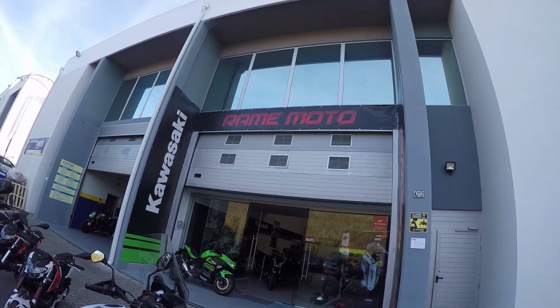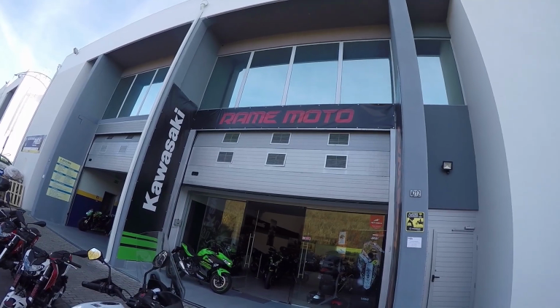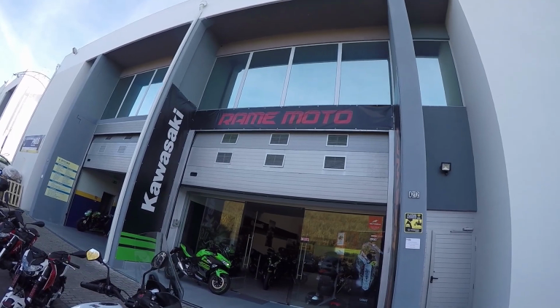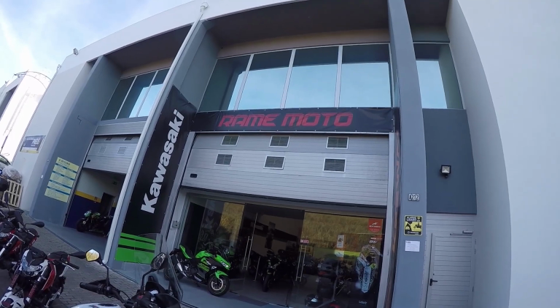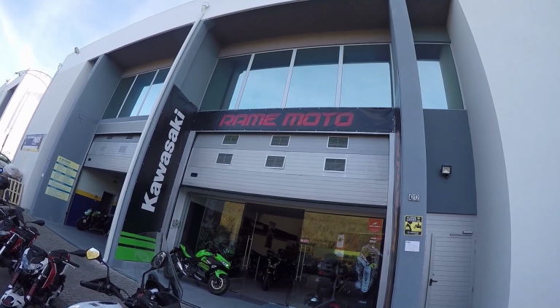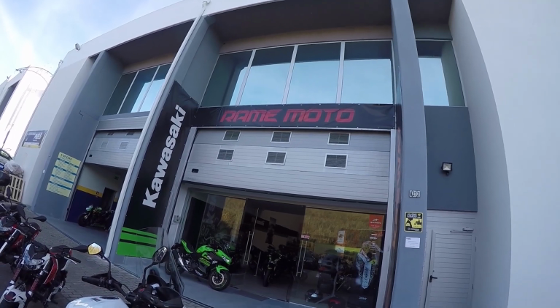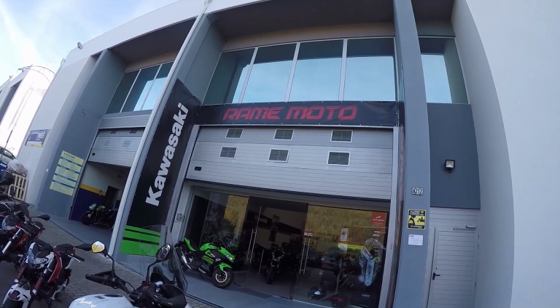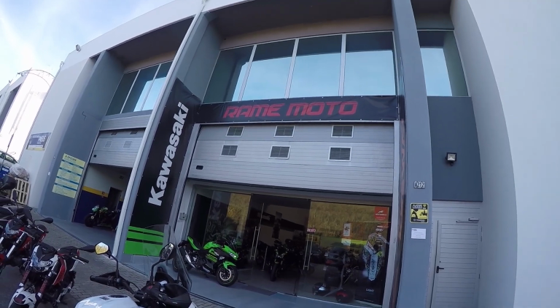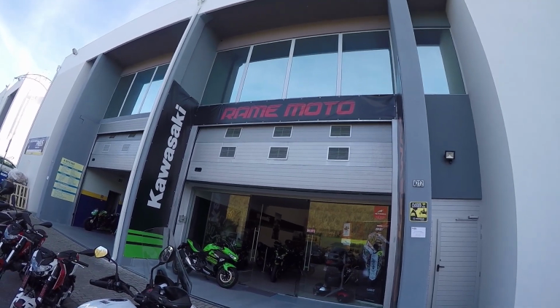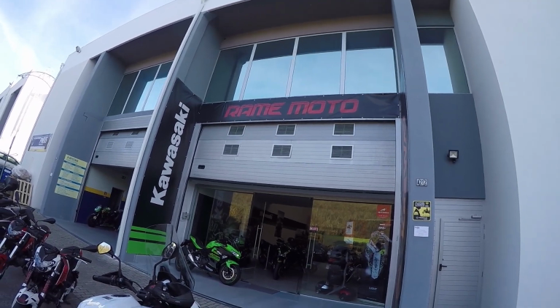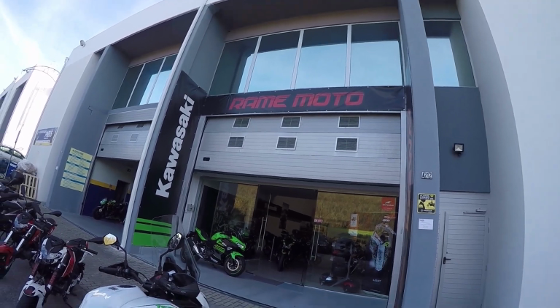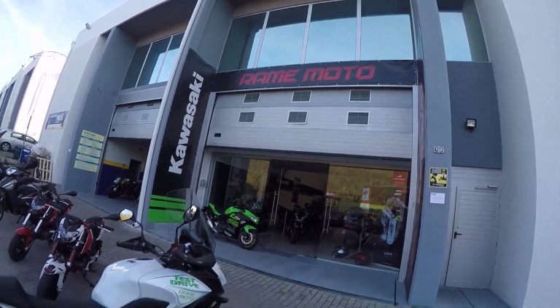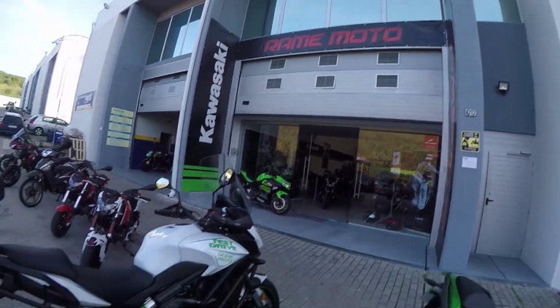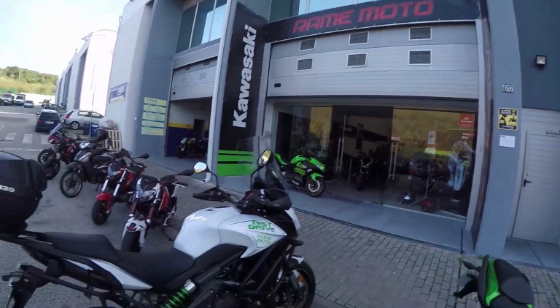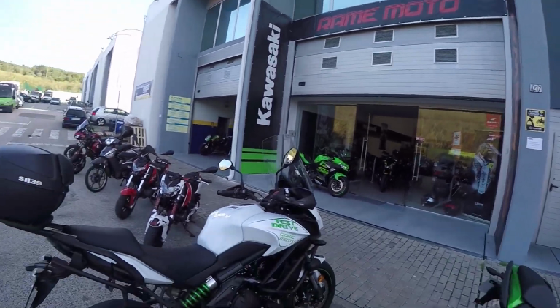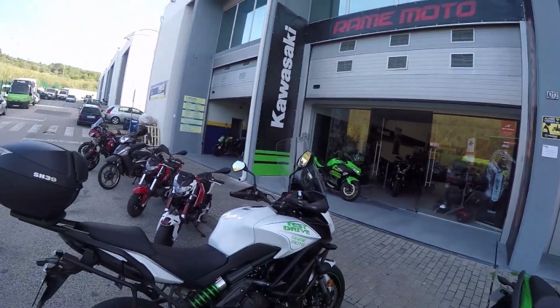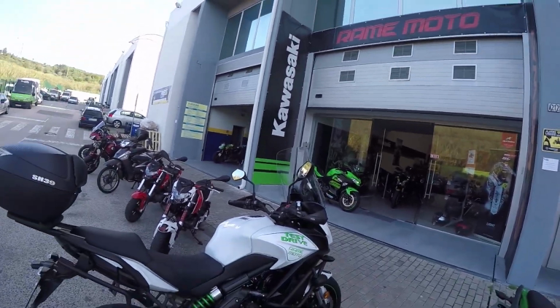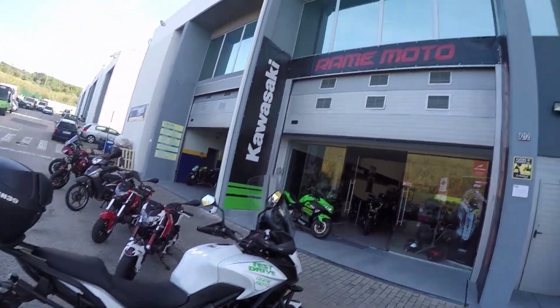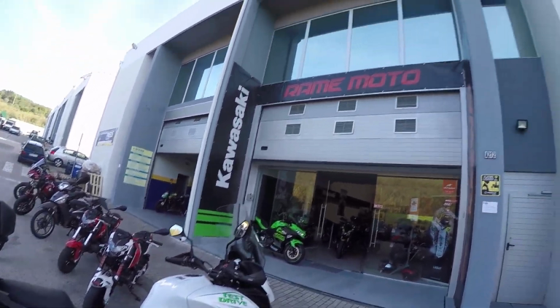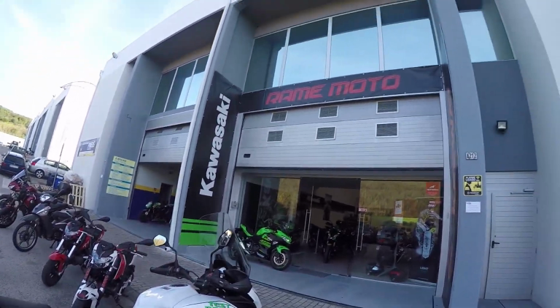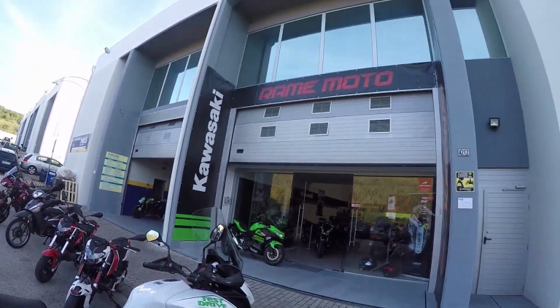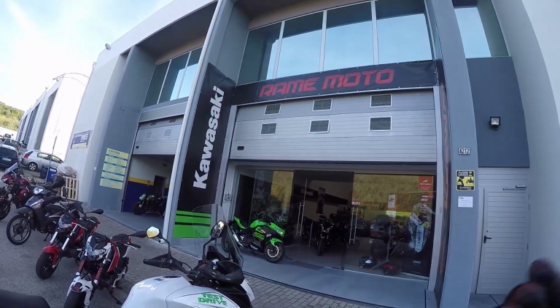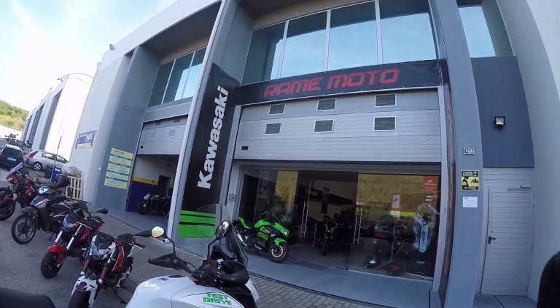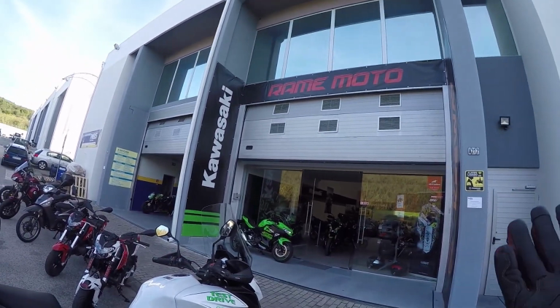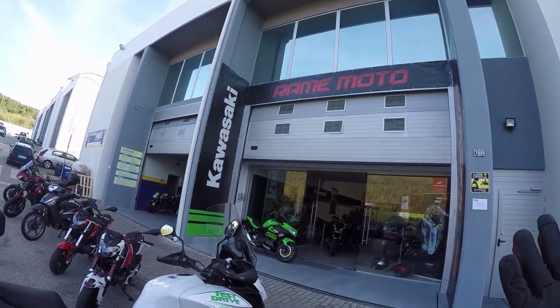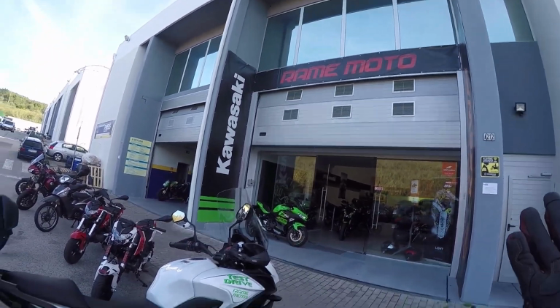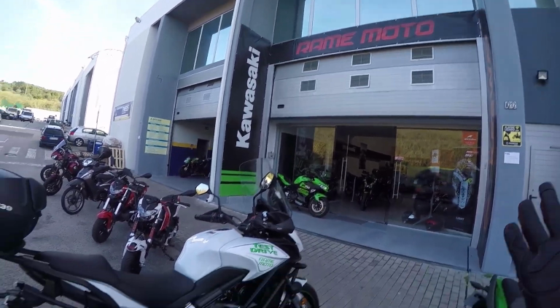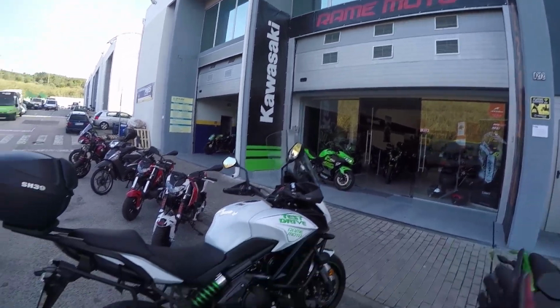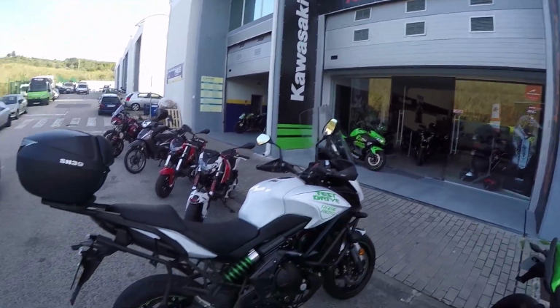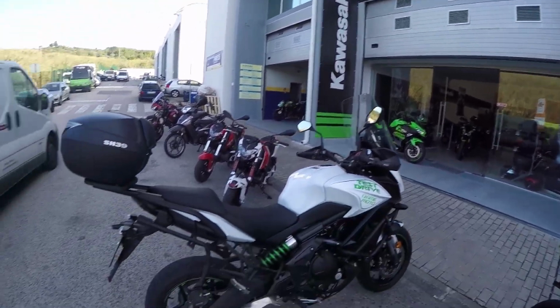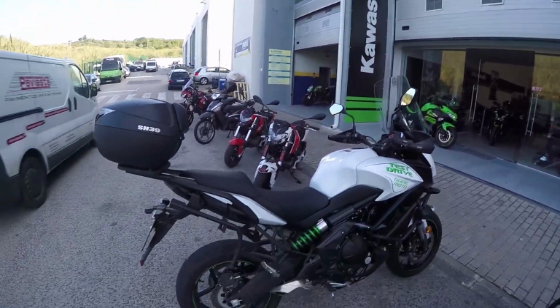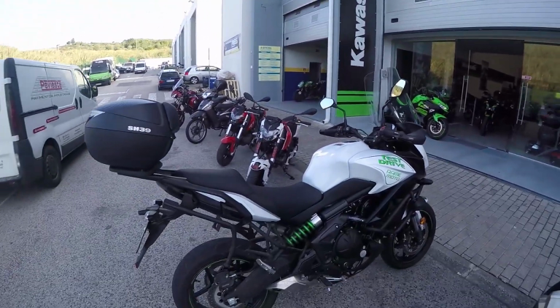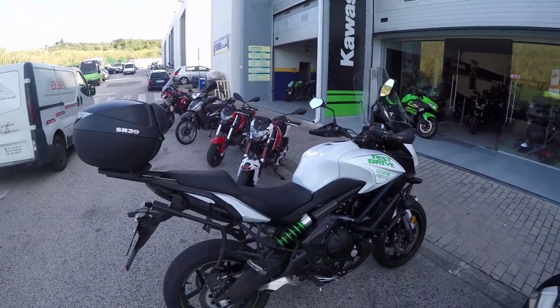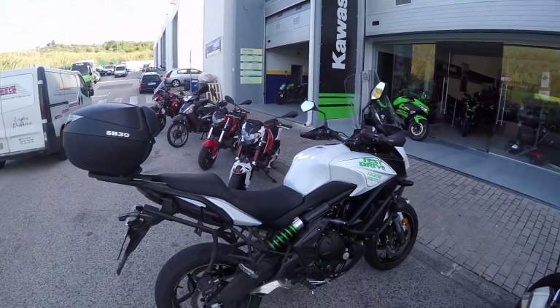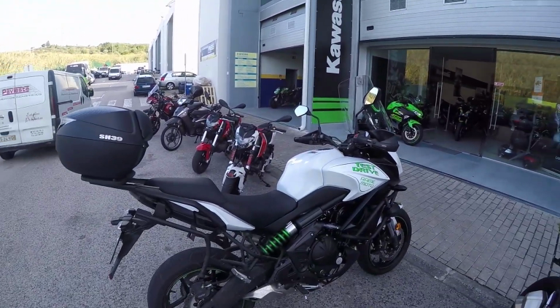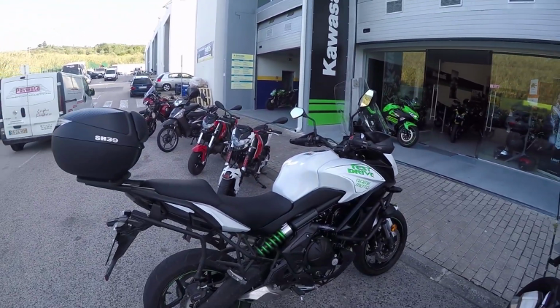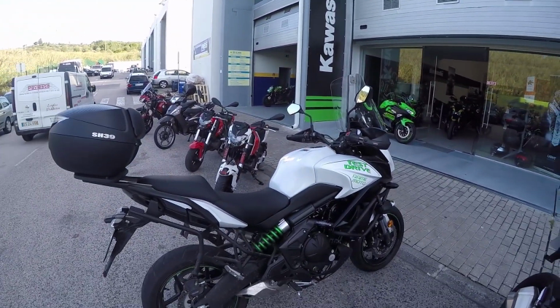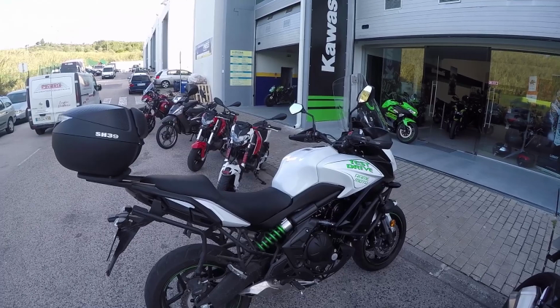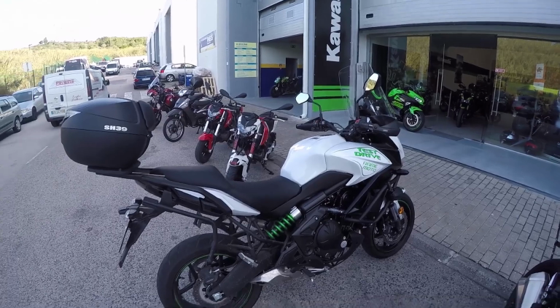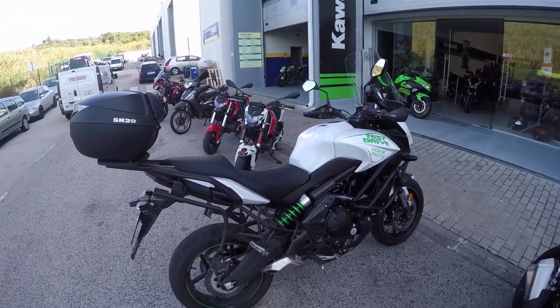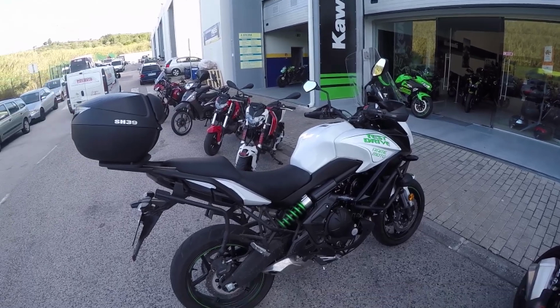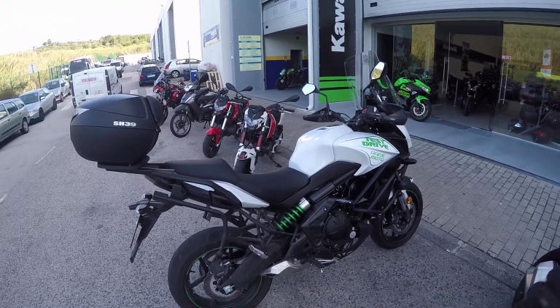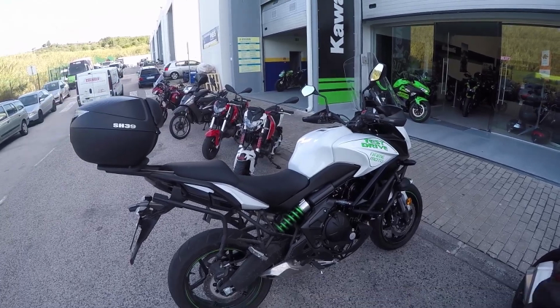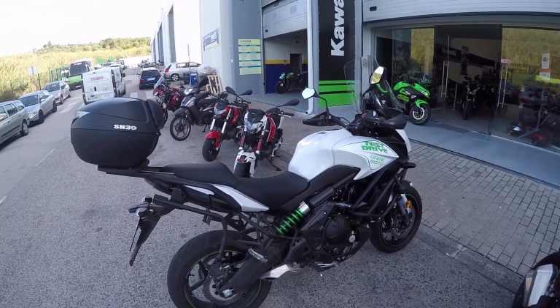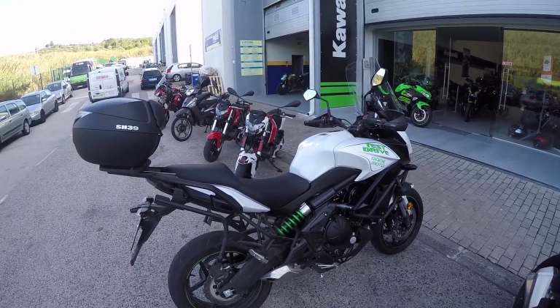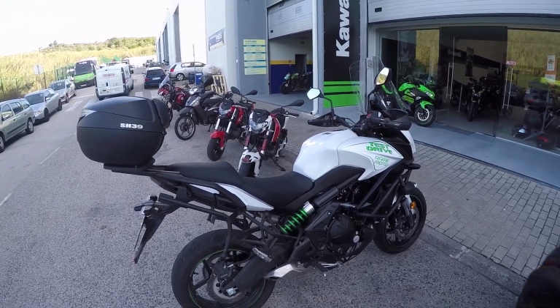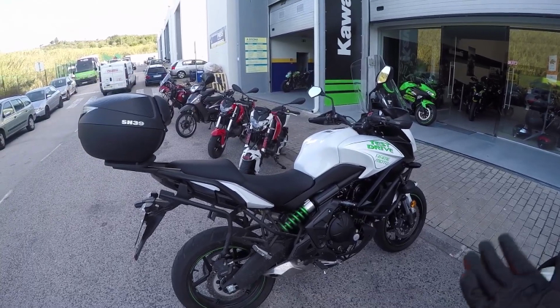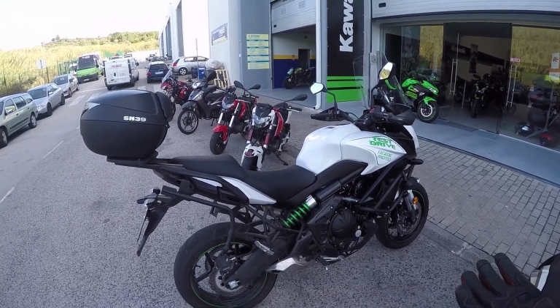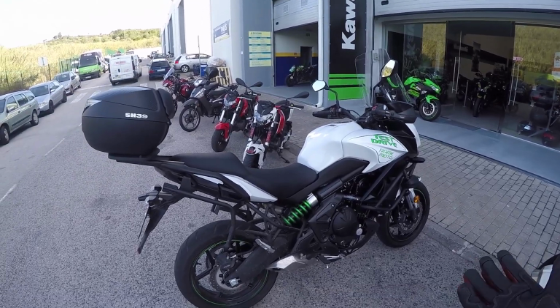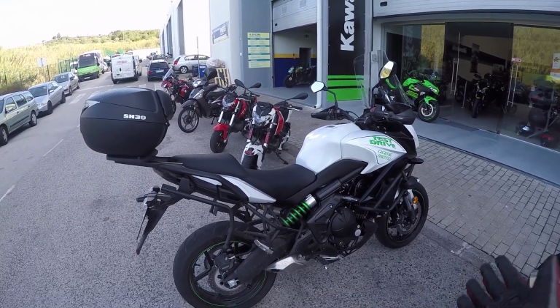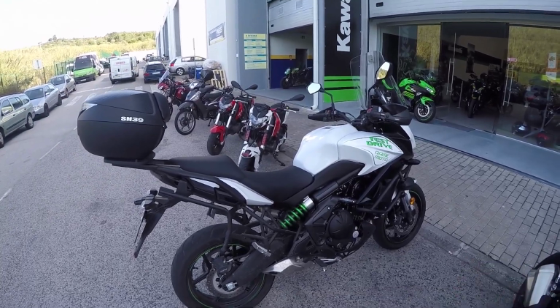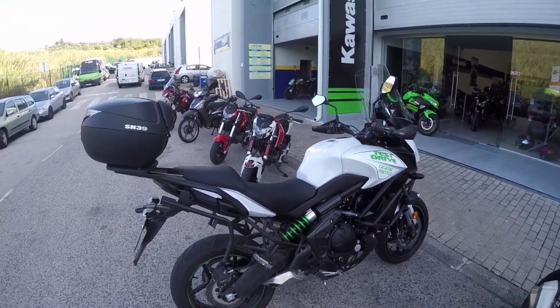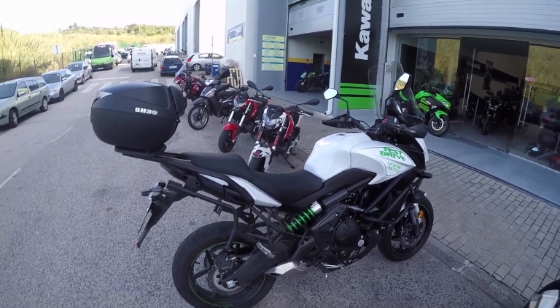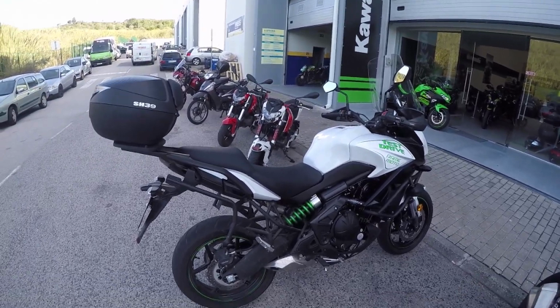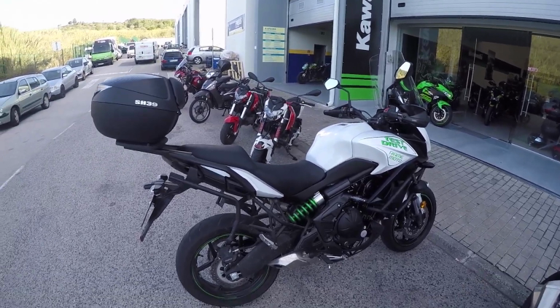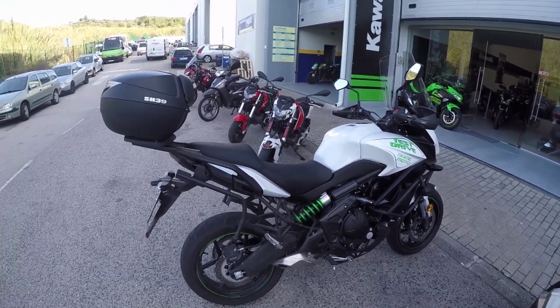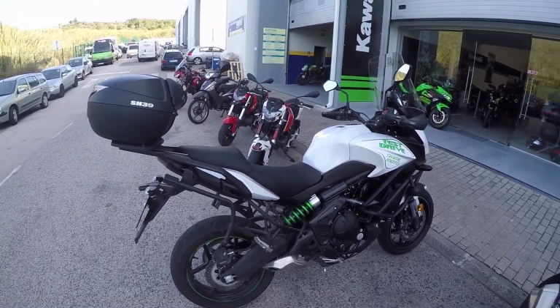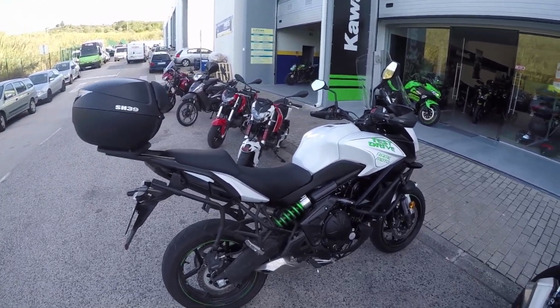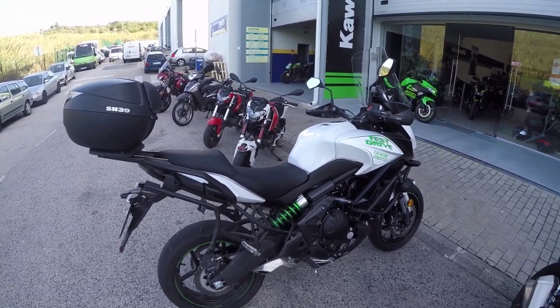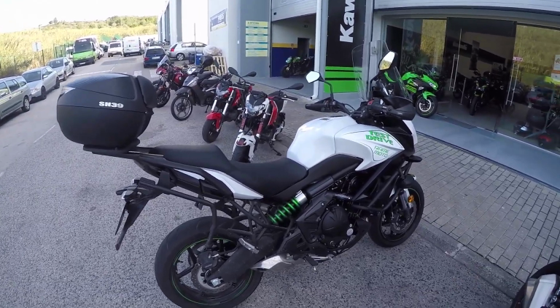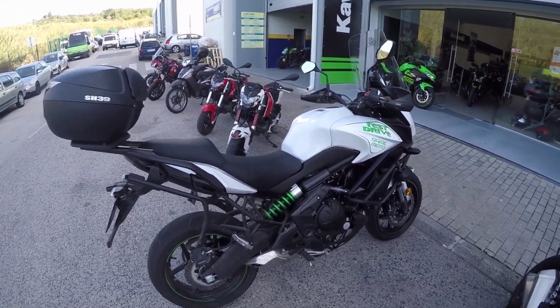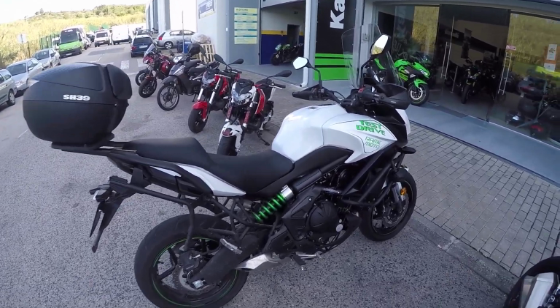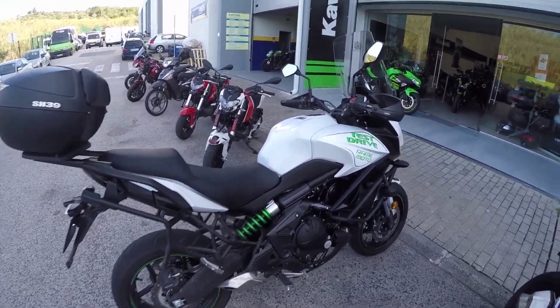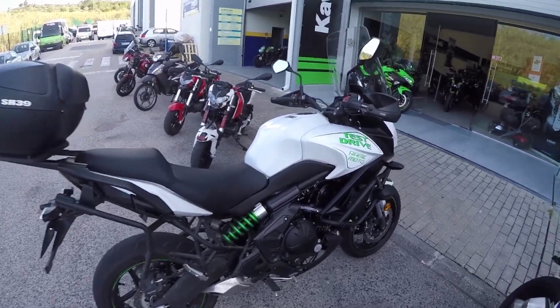Hi, I am Cager on Two Wheels and today I am at Ramemoto to test ride the Yamaha Versys 650.